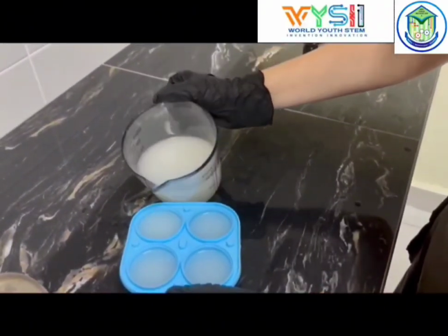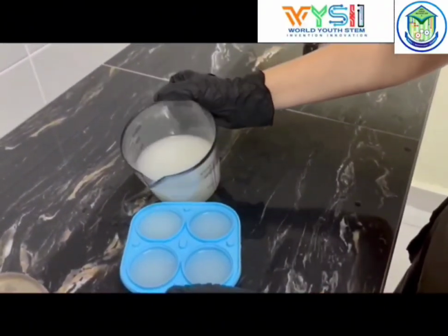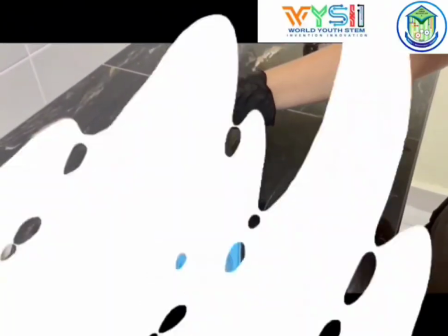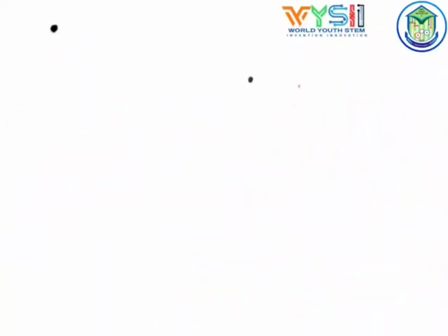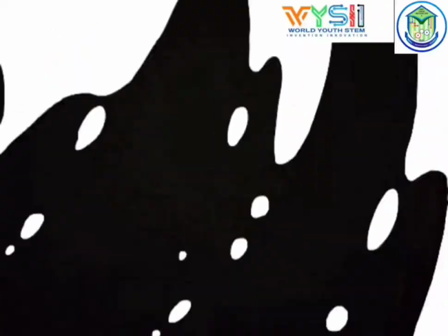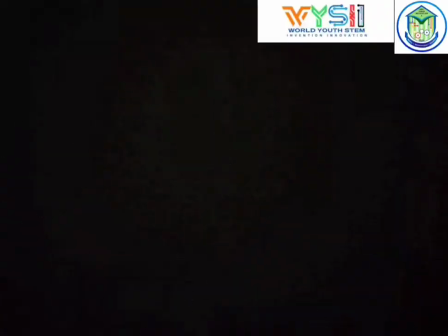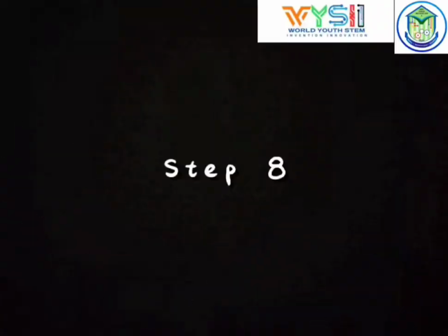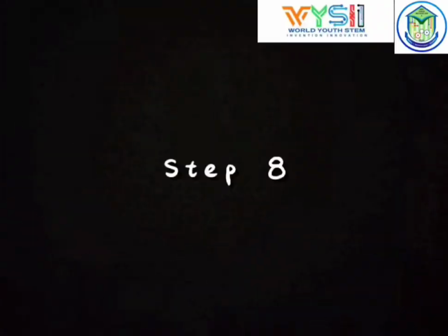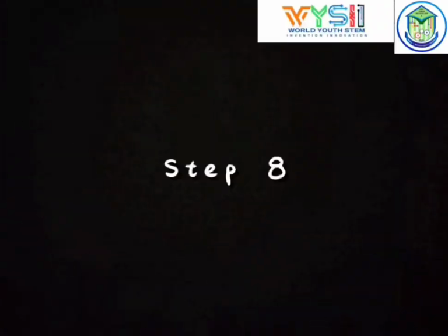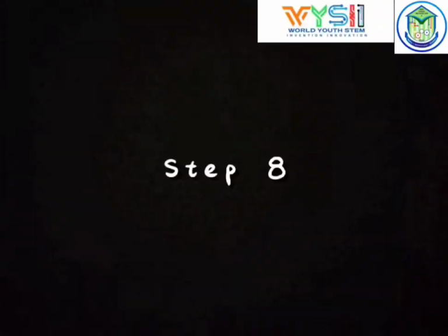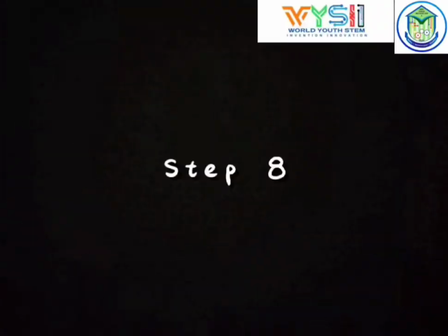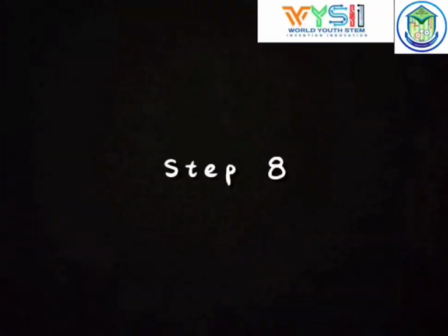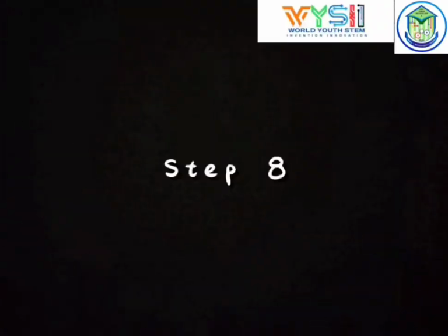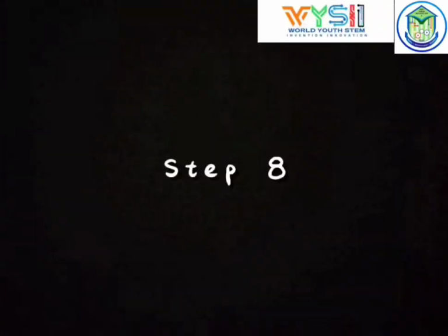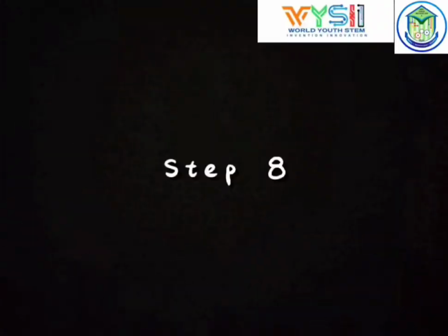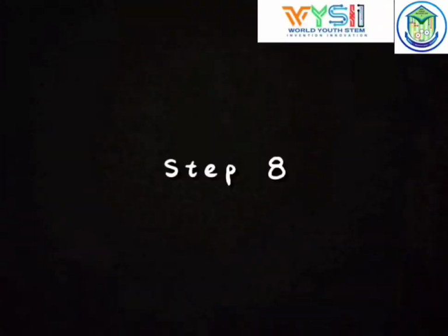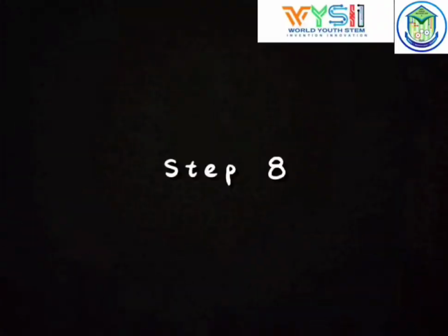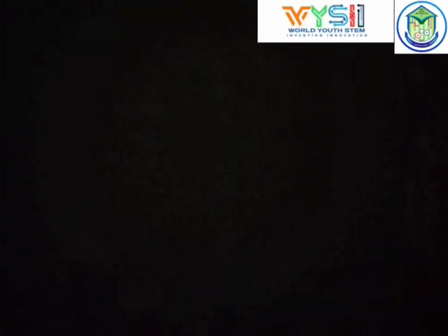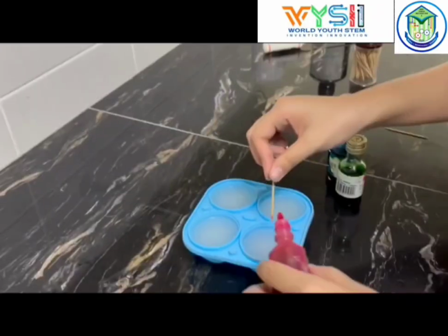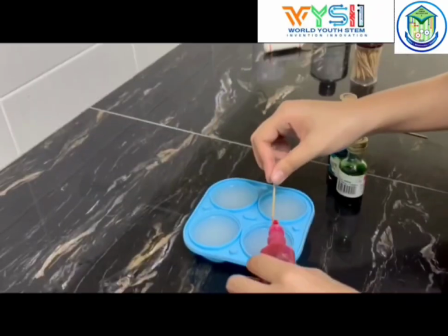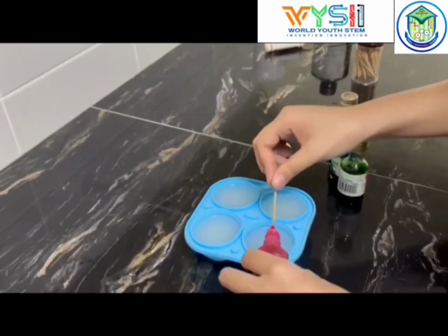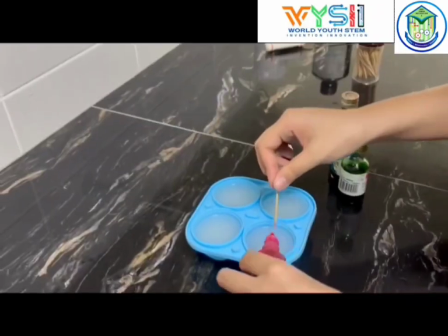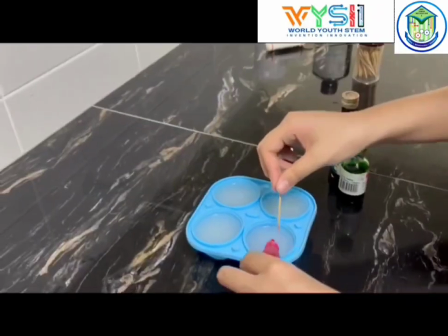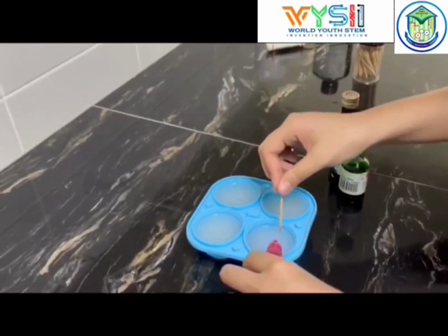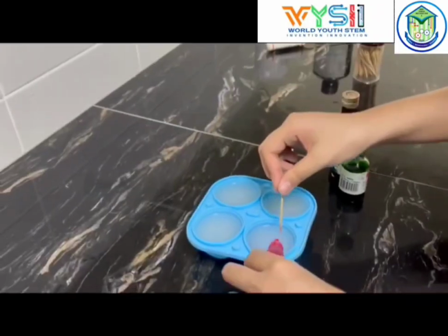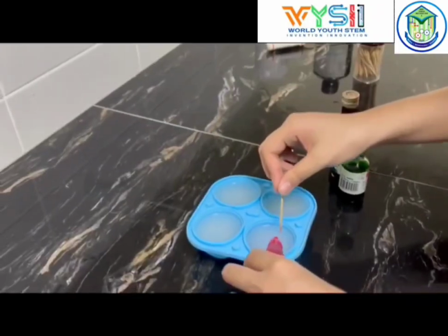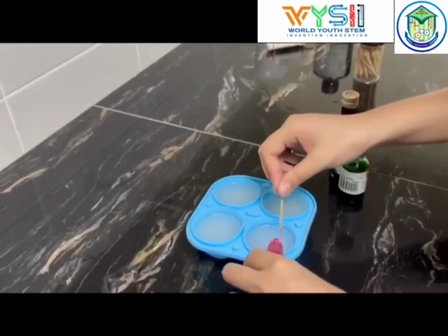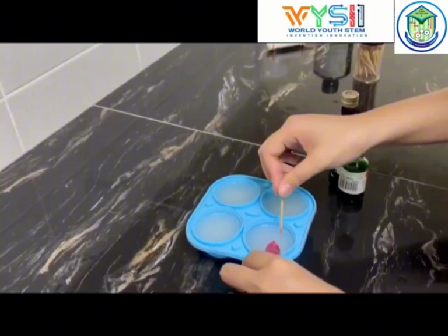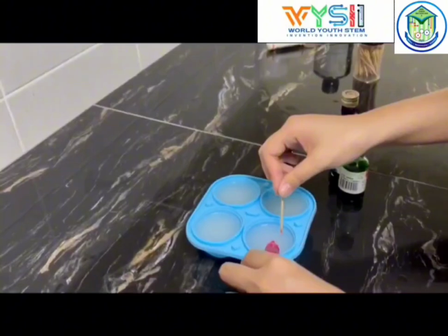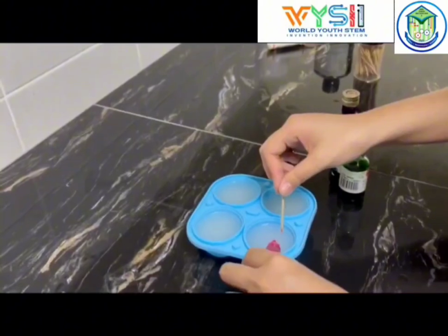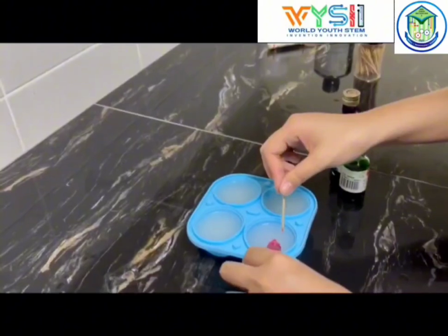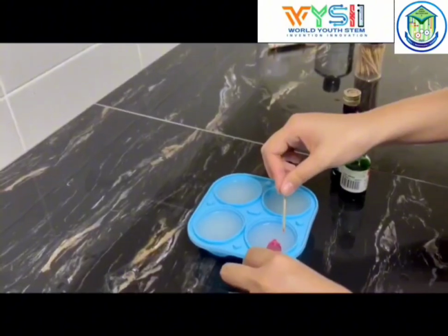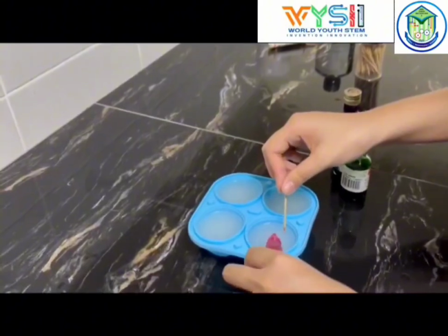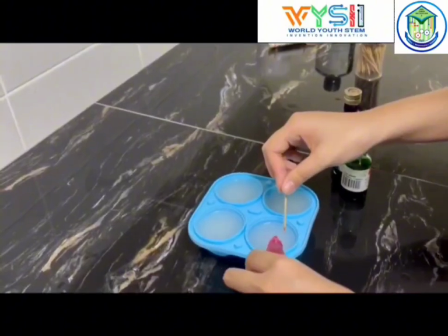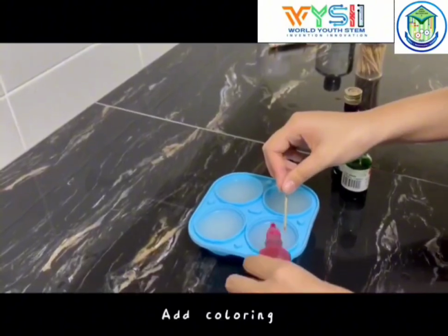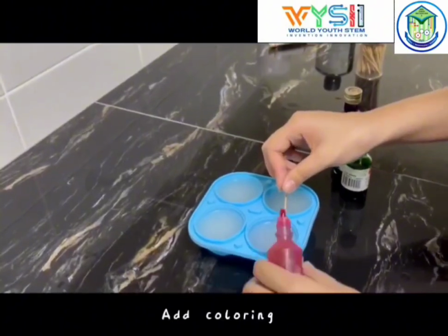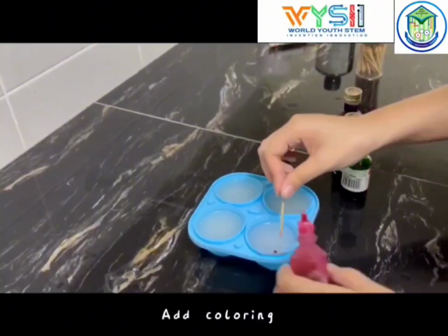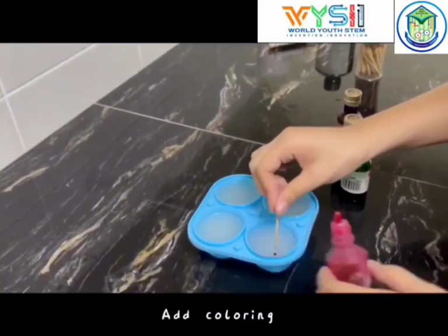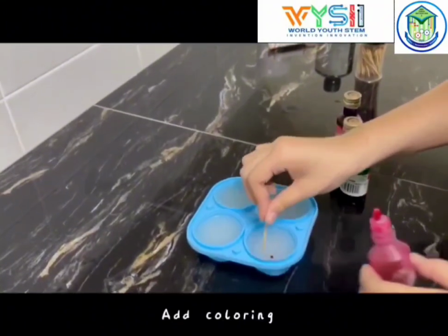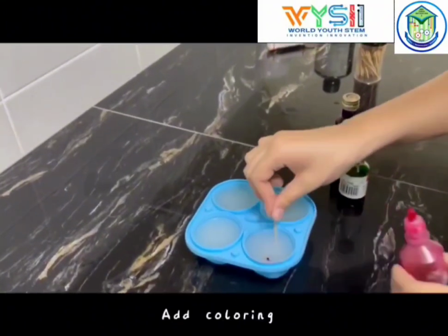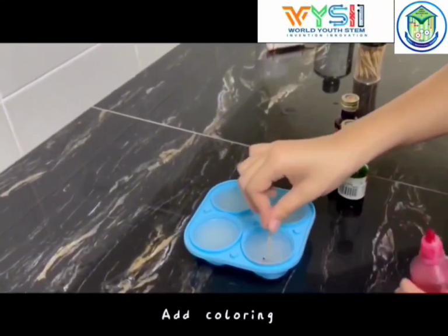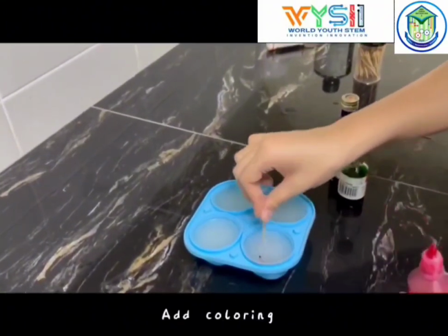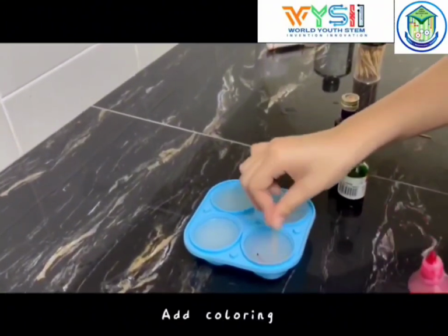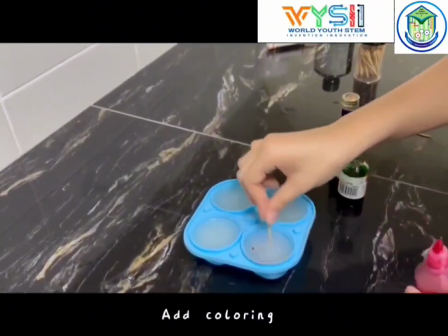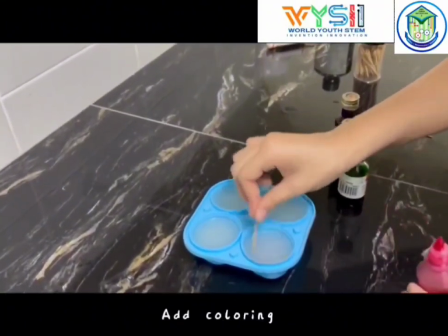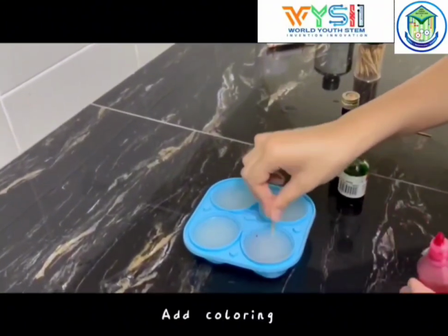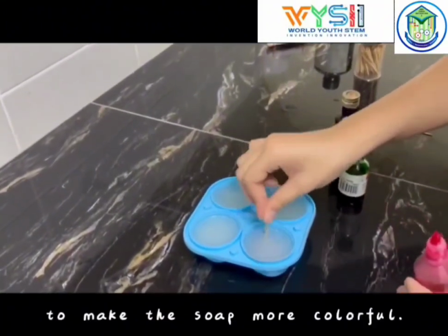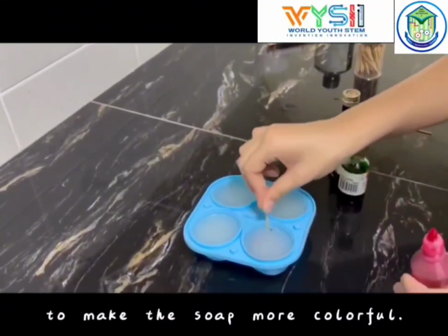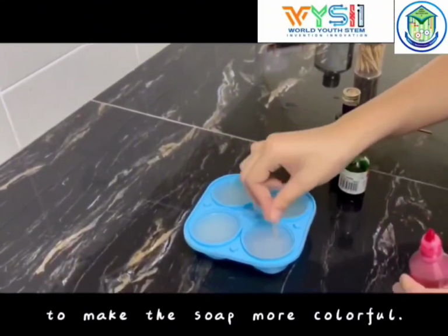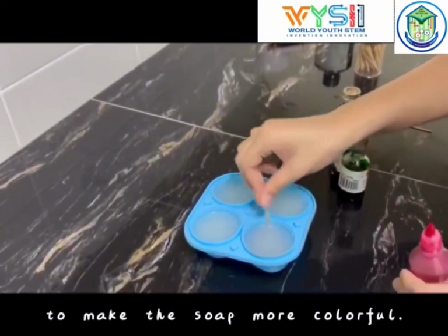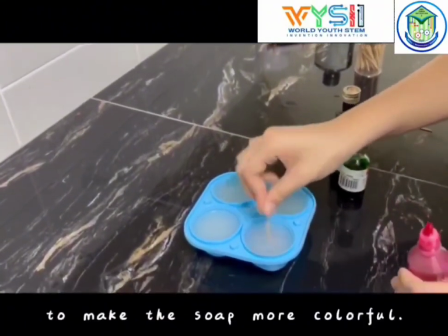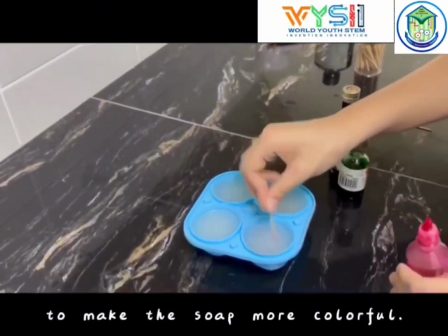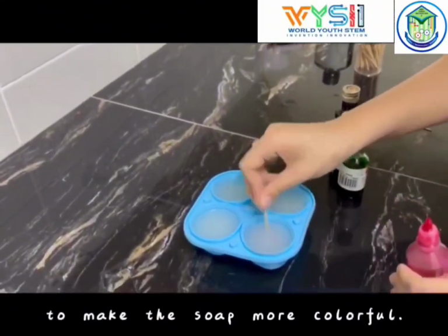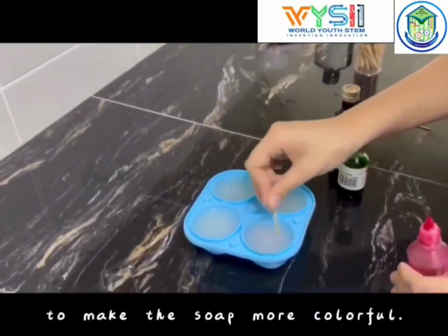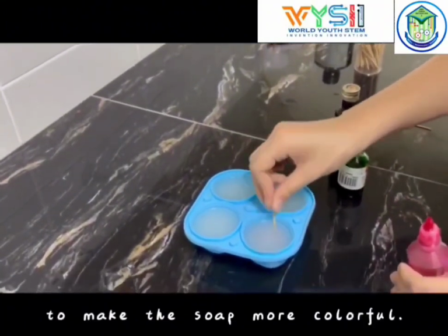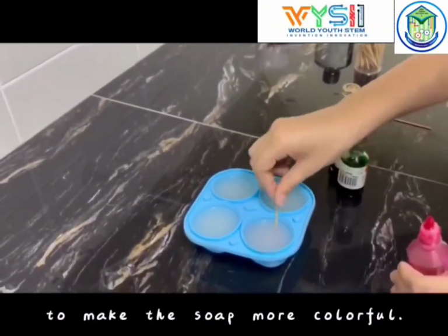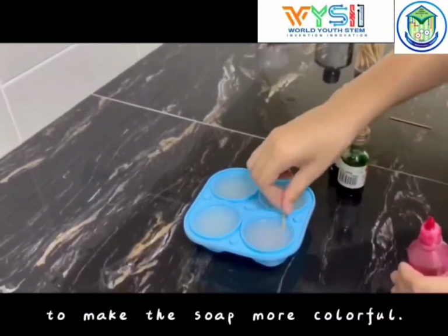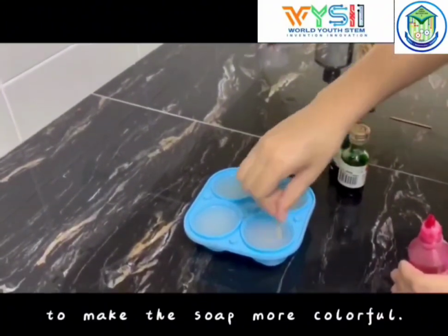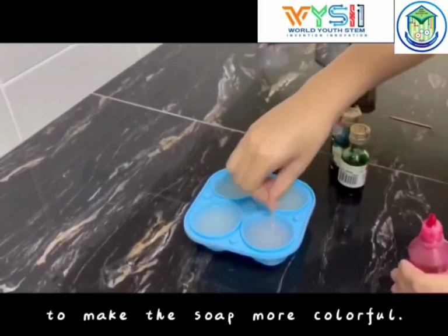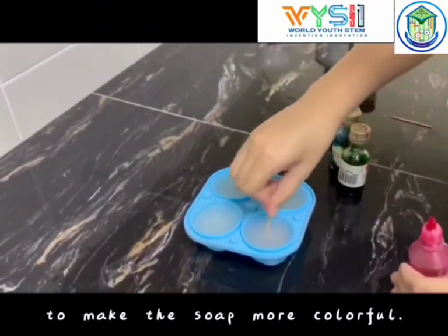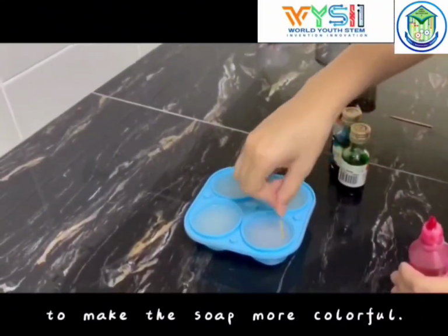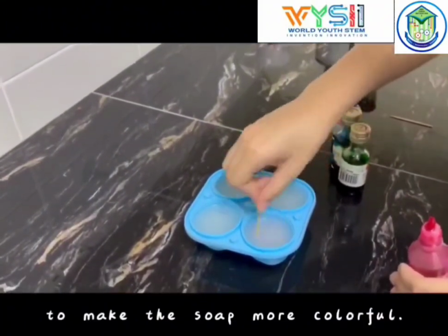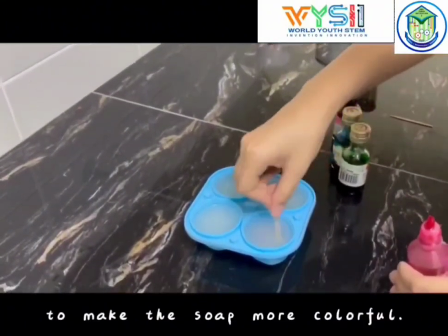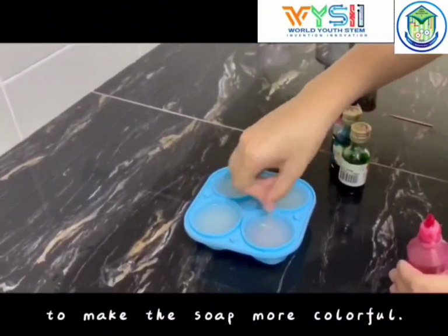Step 8. Add coloring to make the soap more colorful.